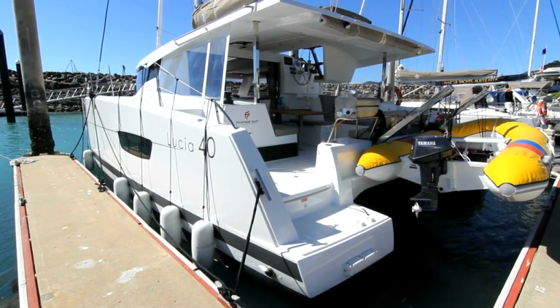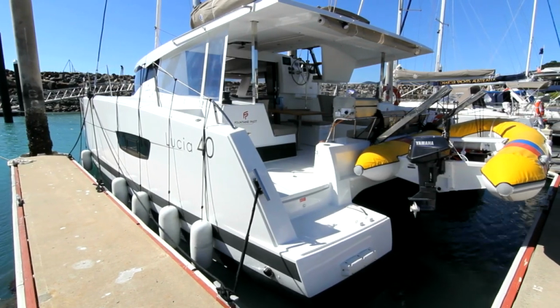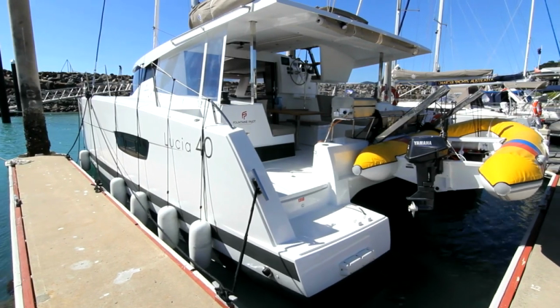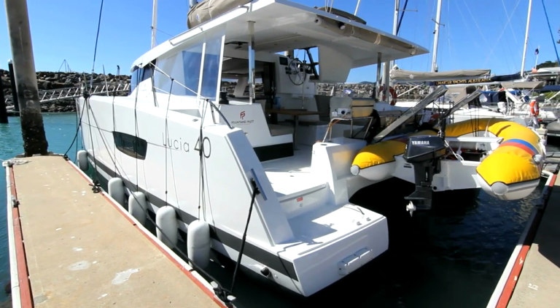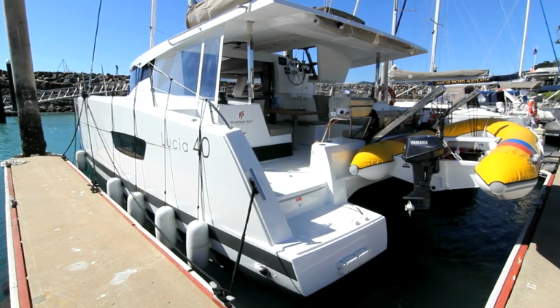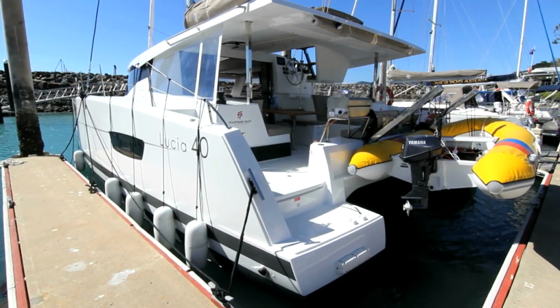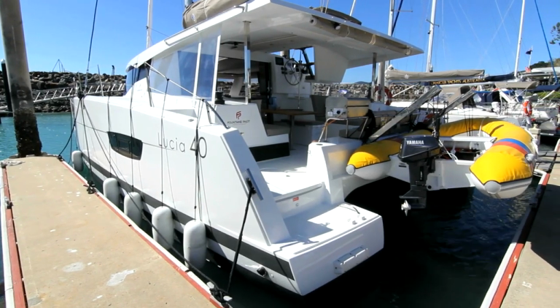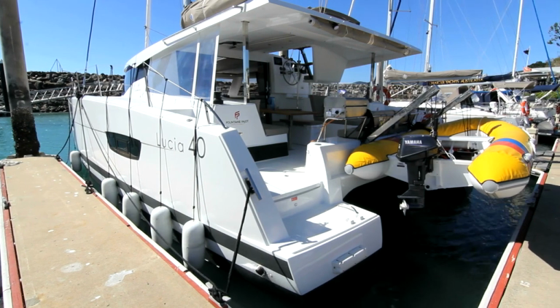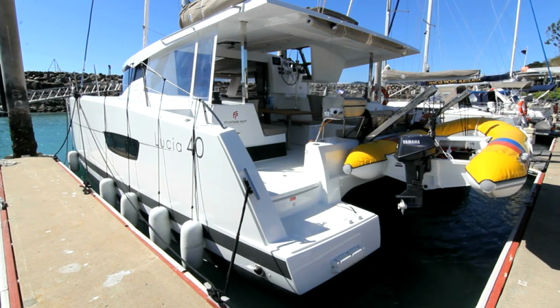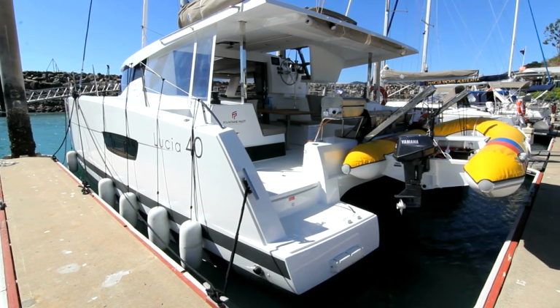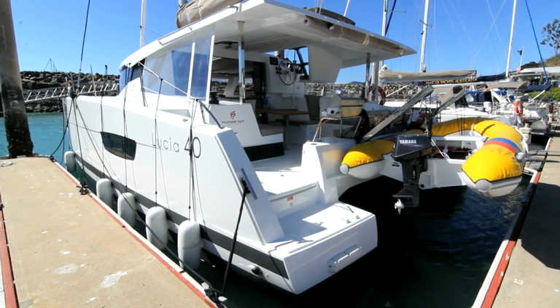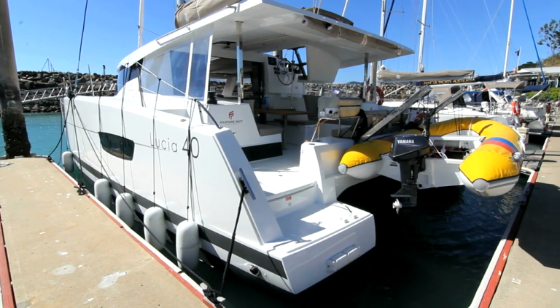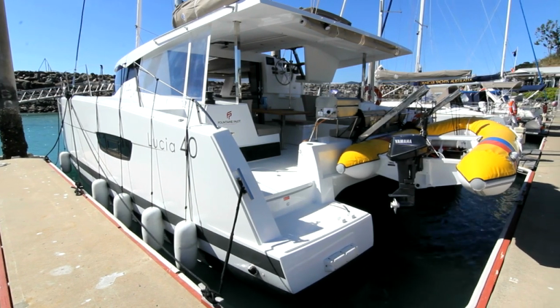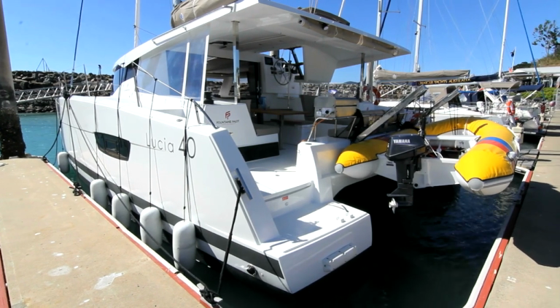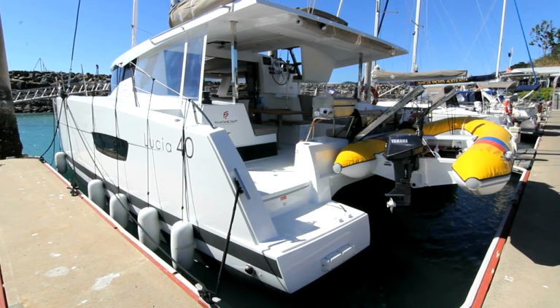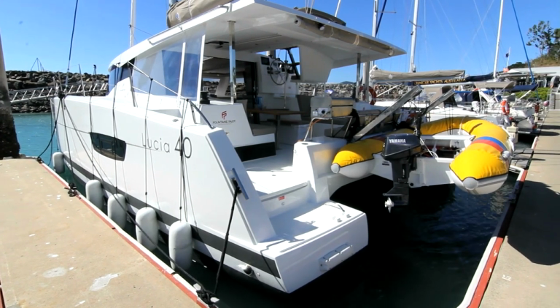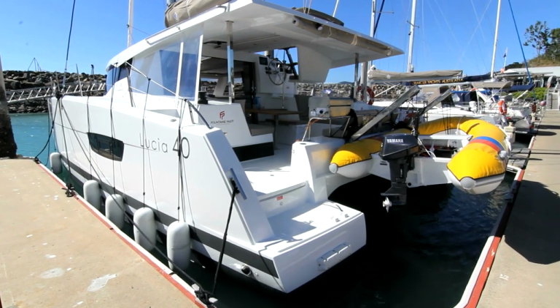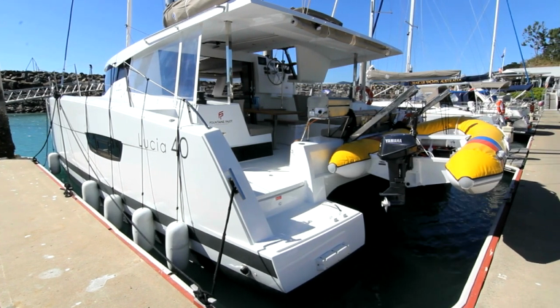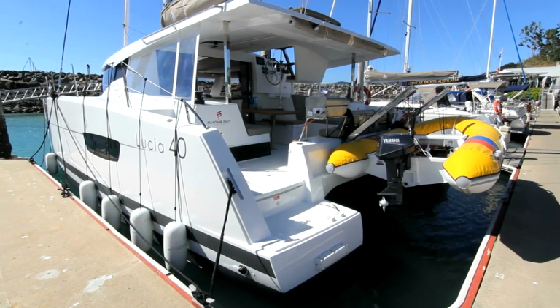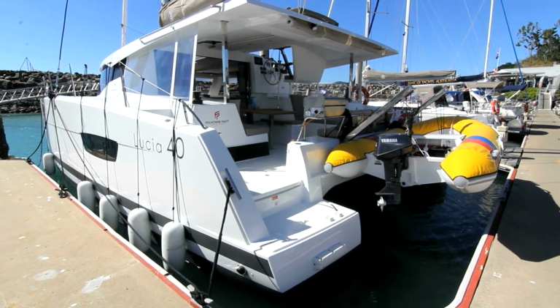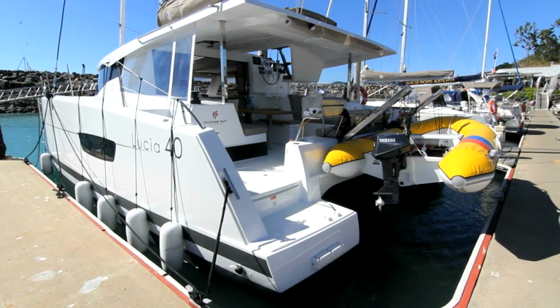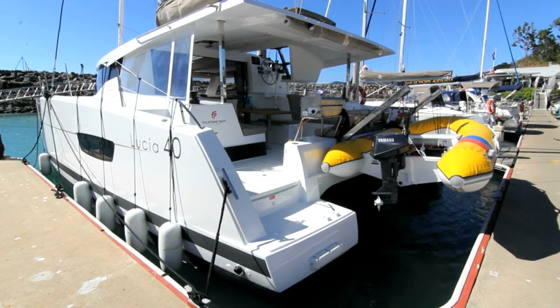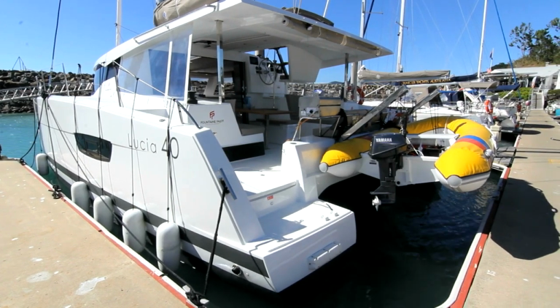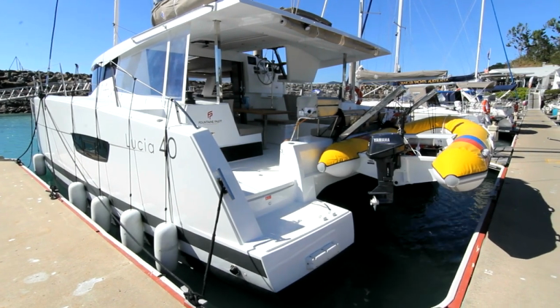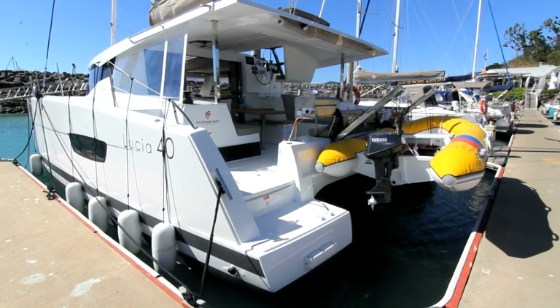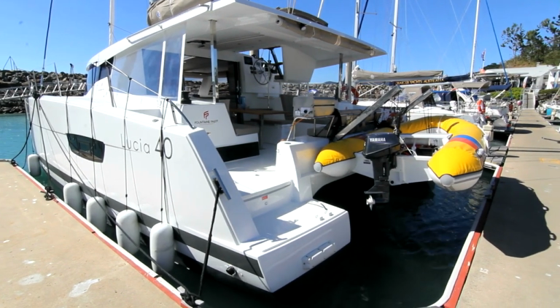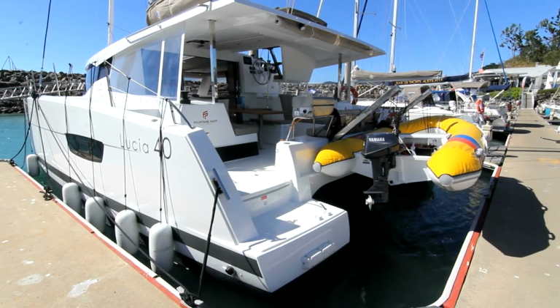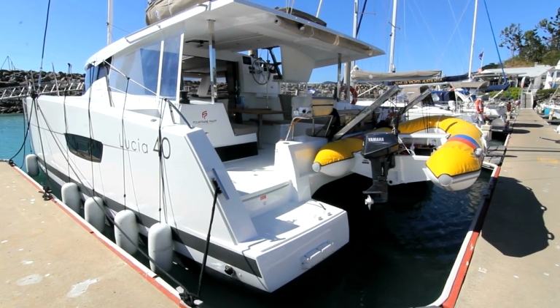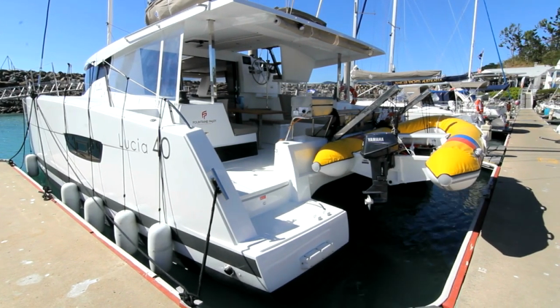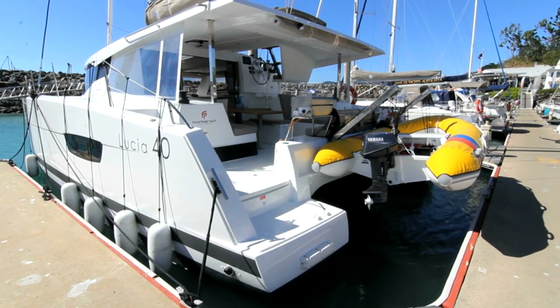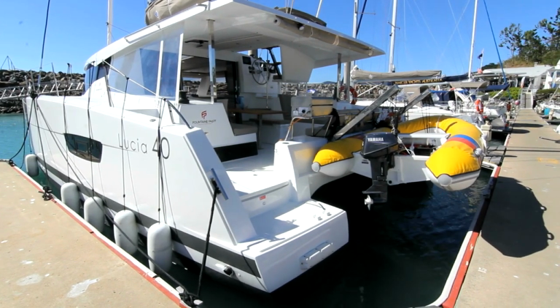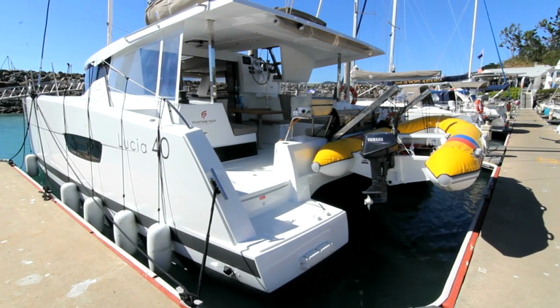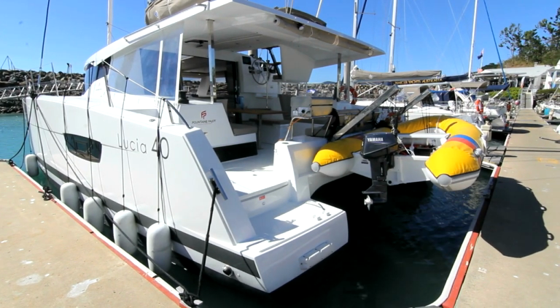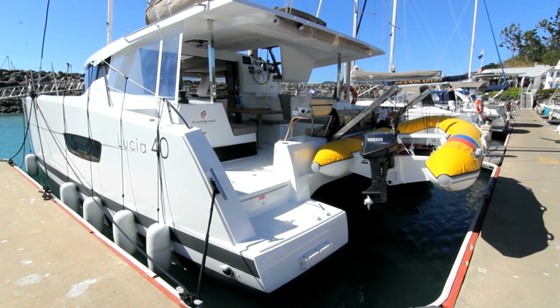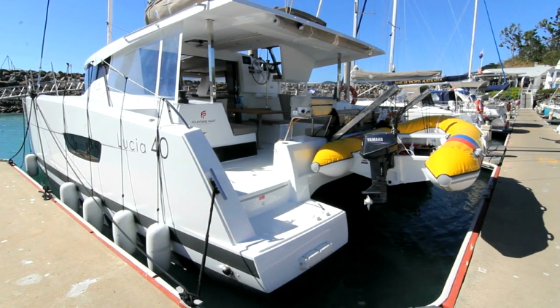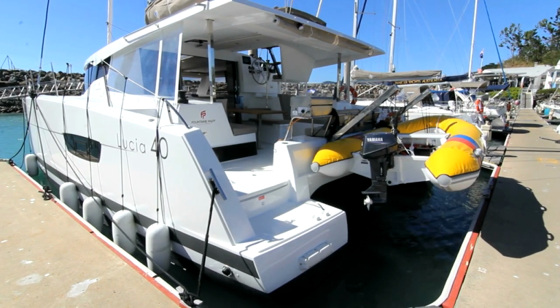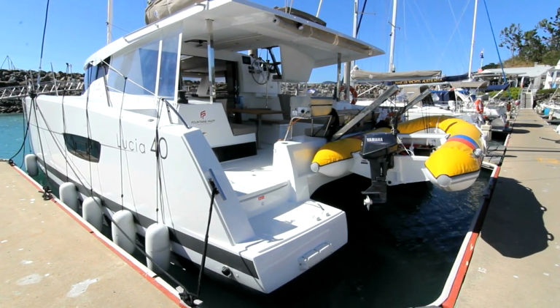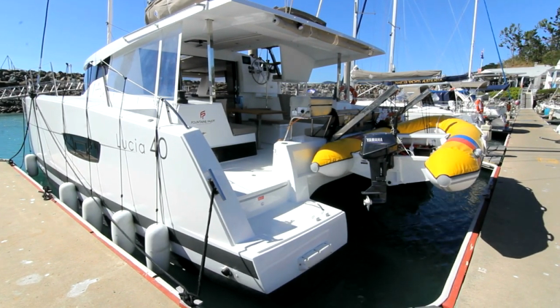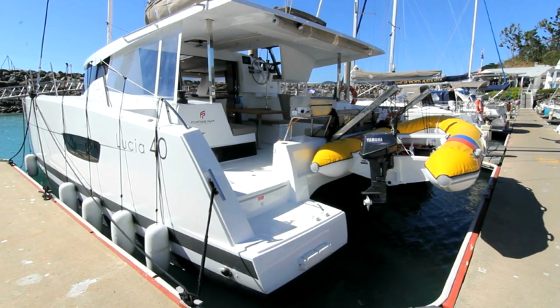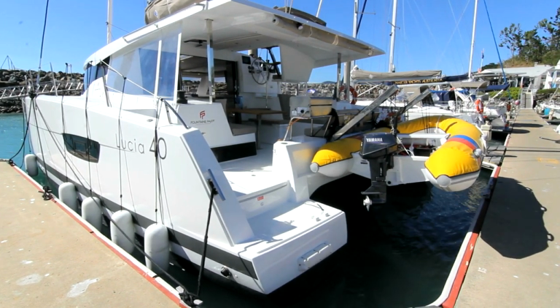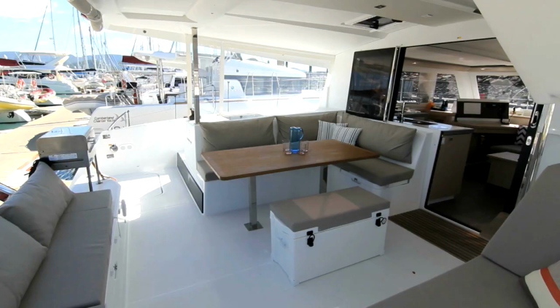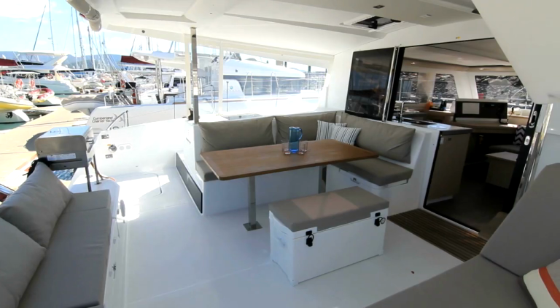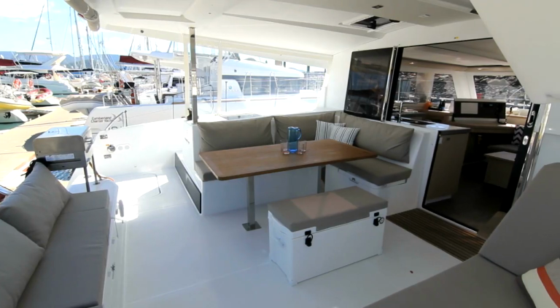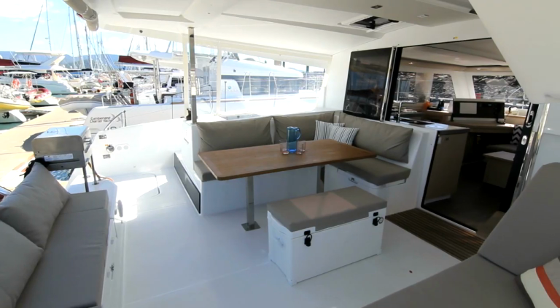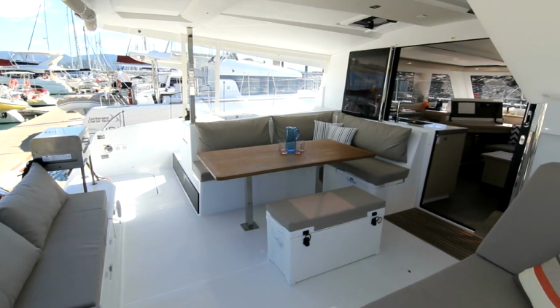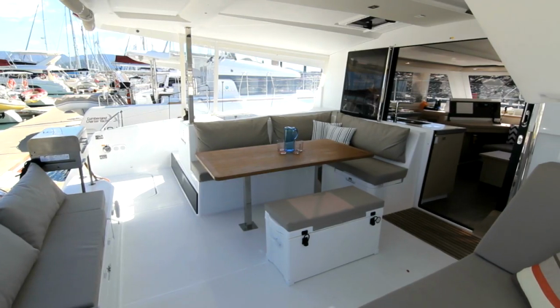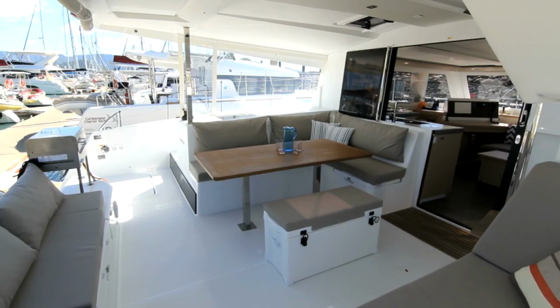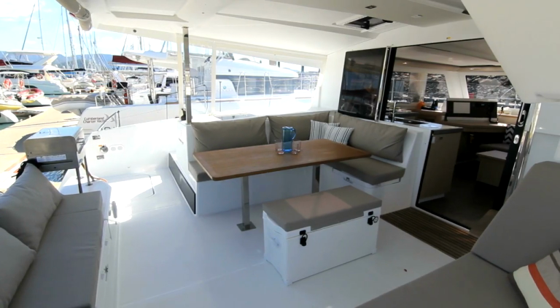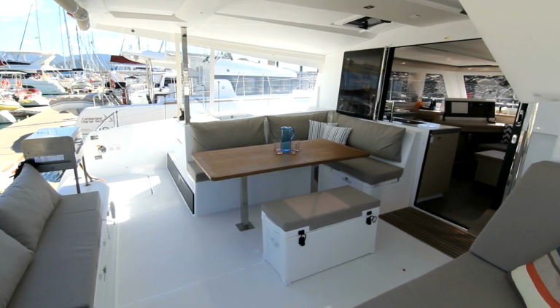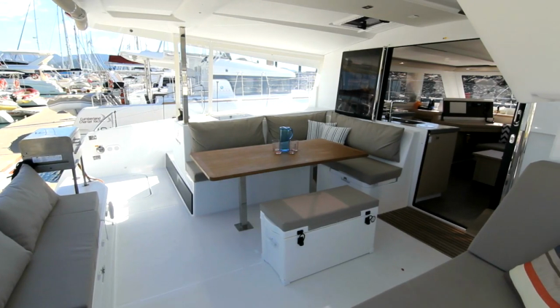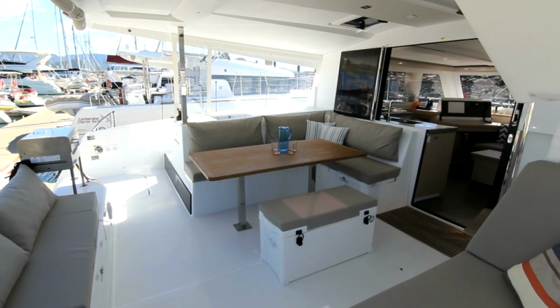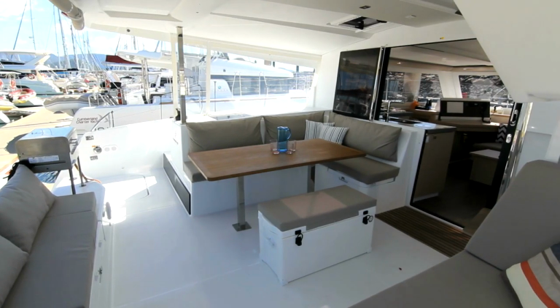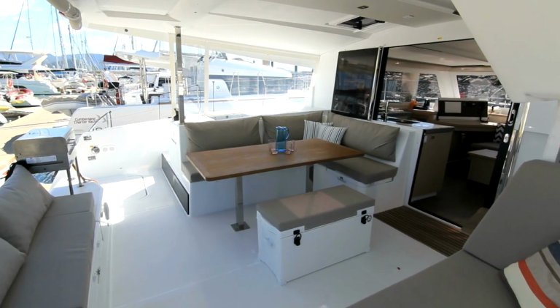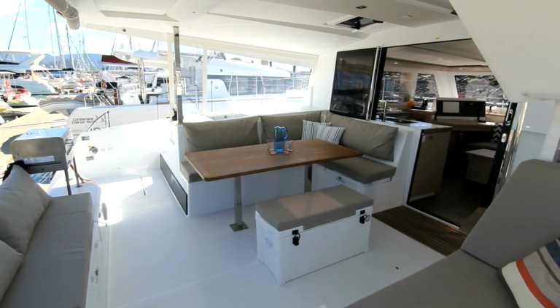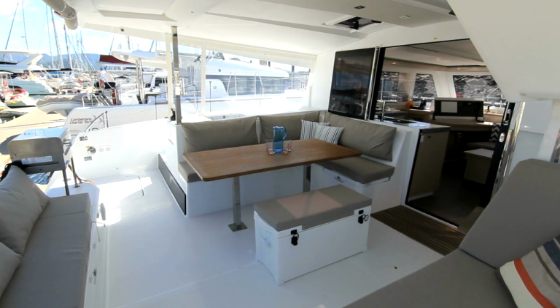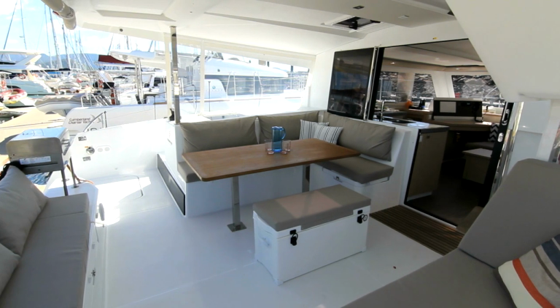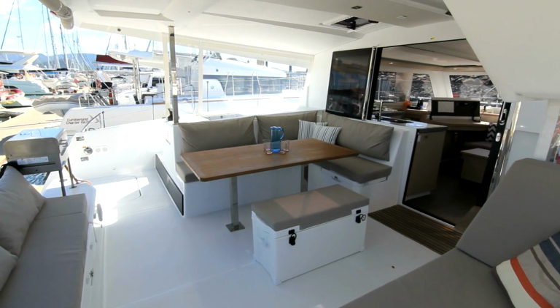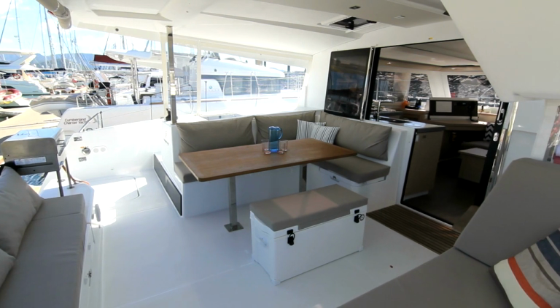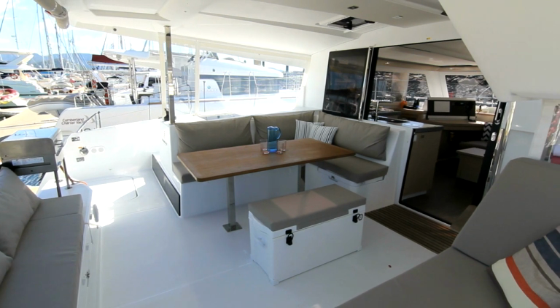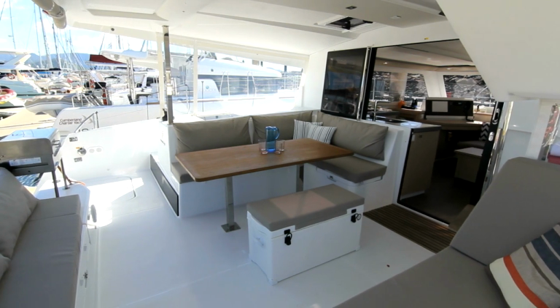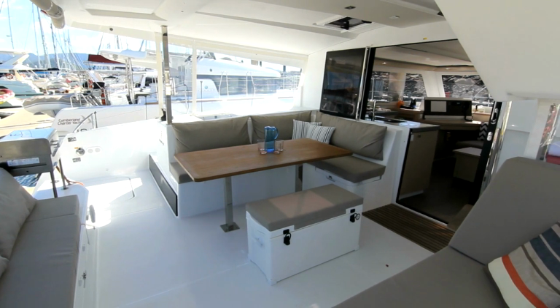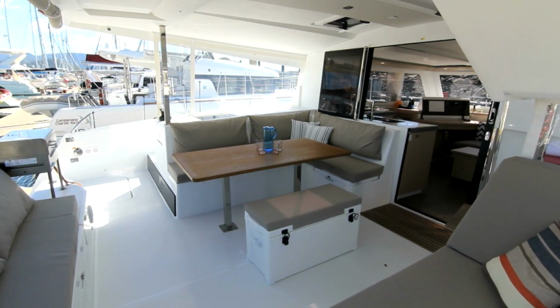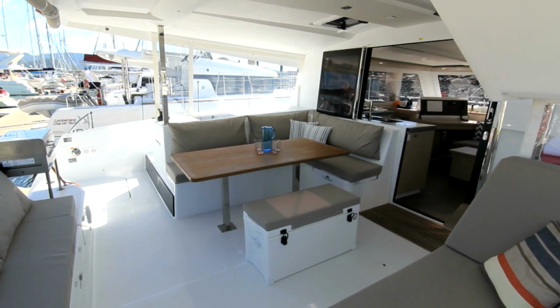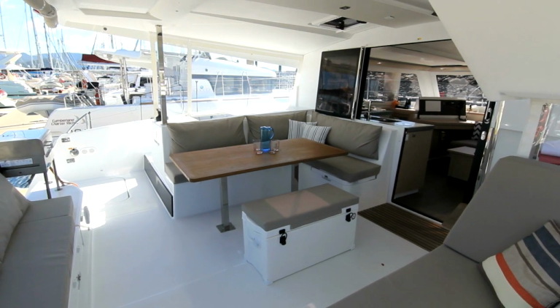The cockpit provides plenty of shade and seating with a table and esky. You can relax in comfort.